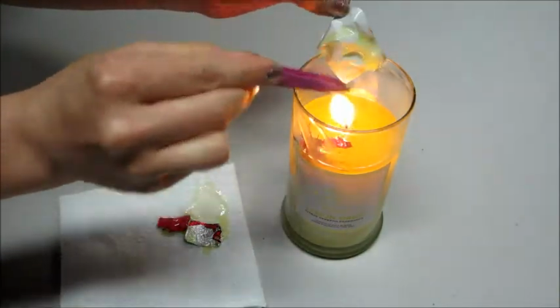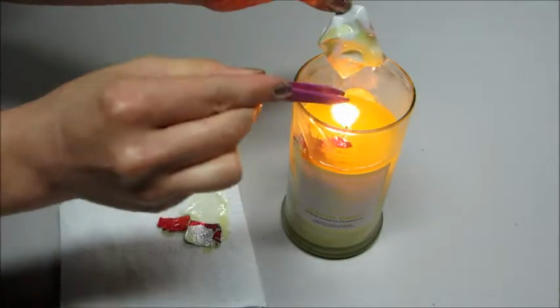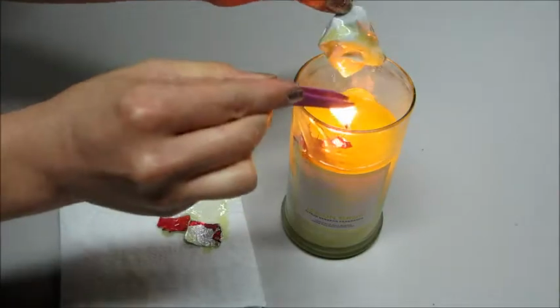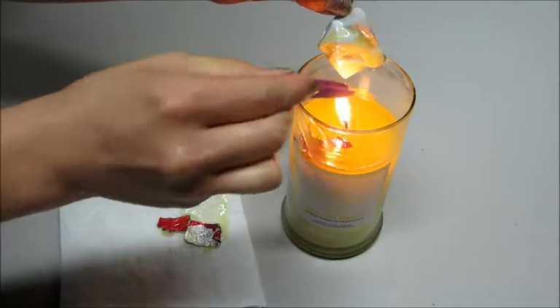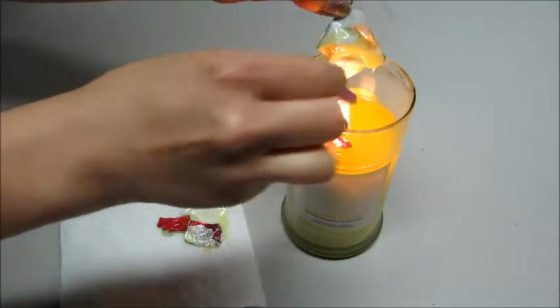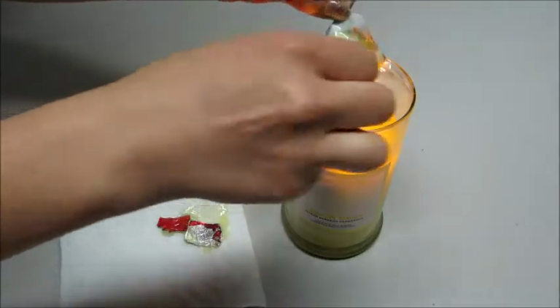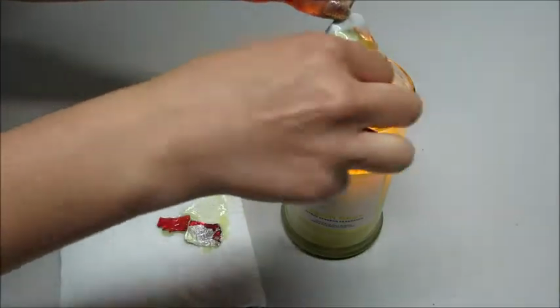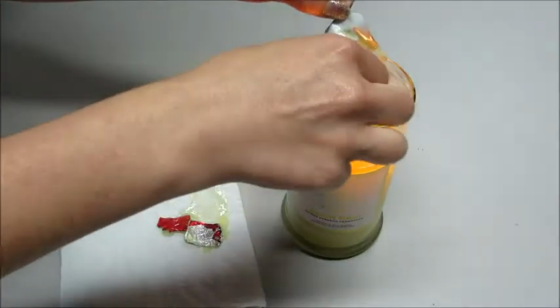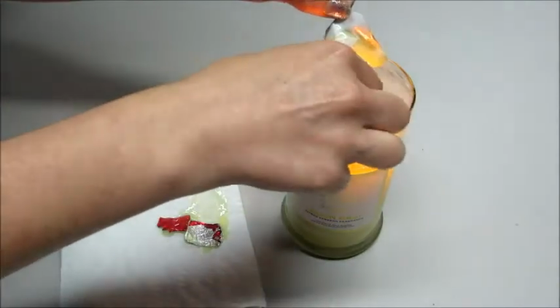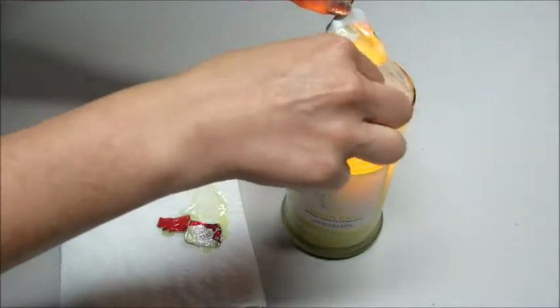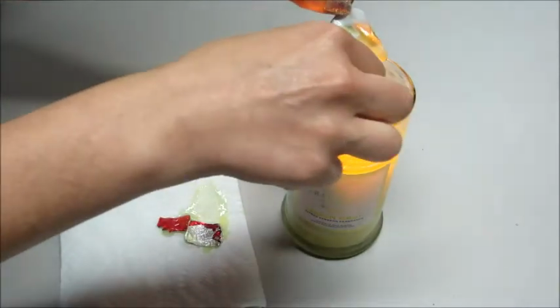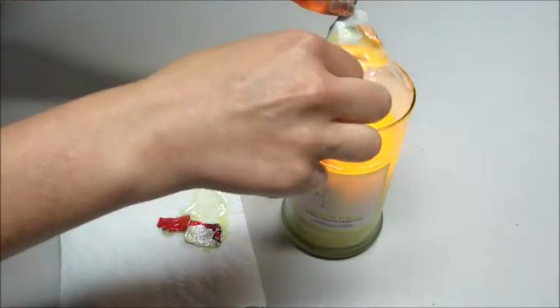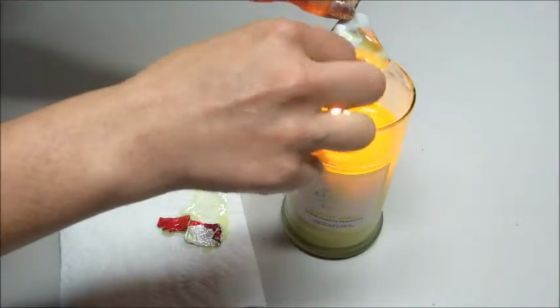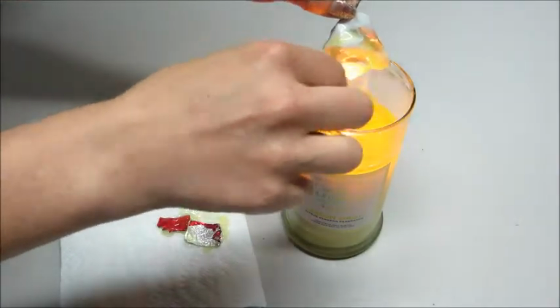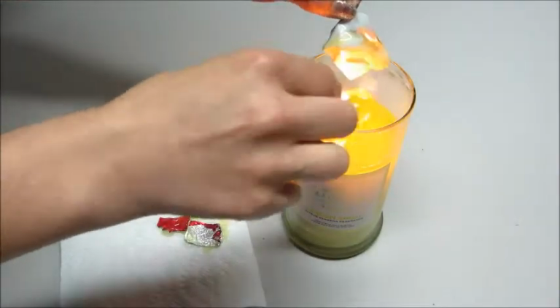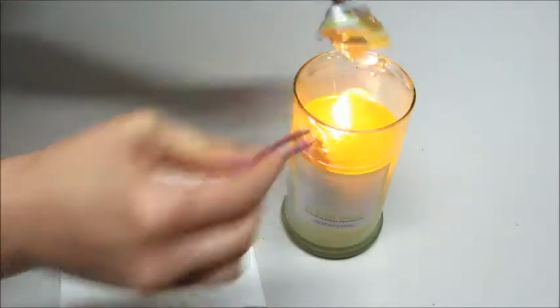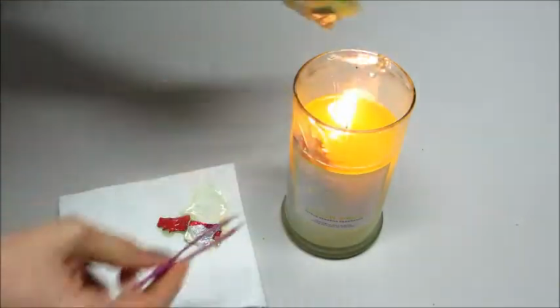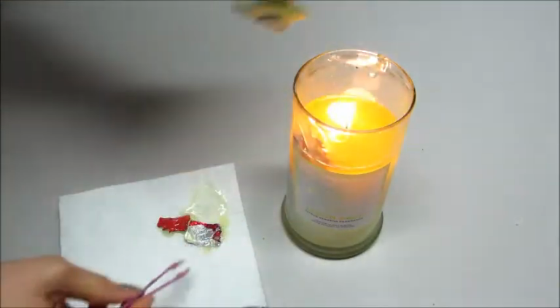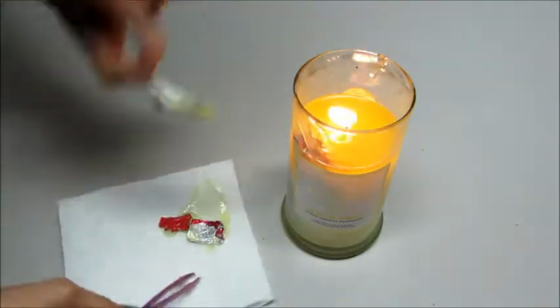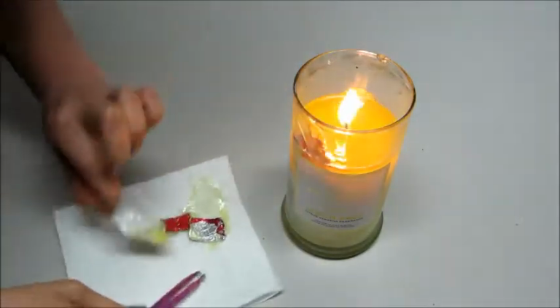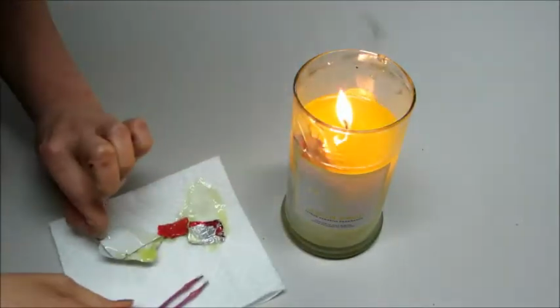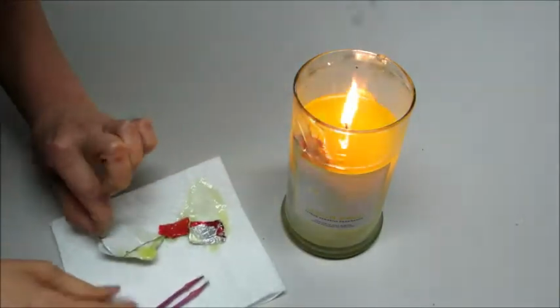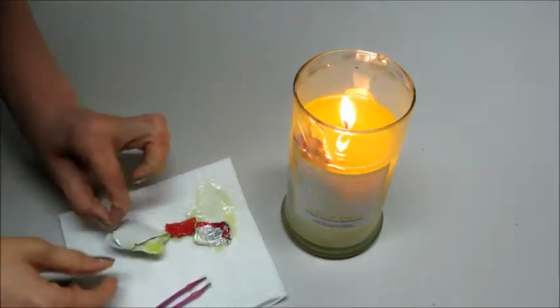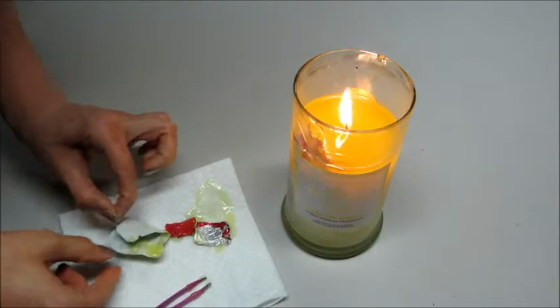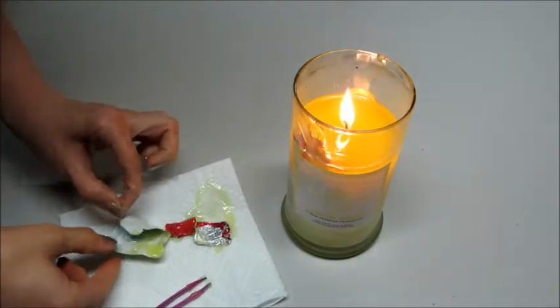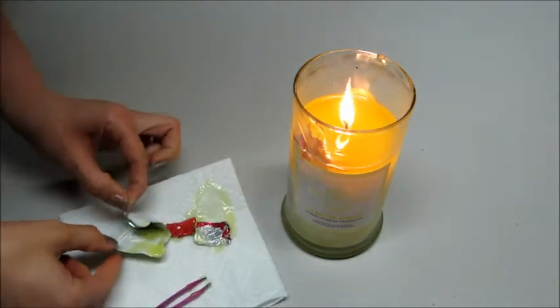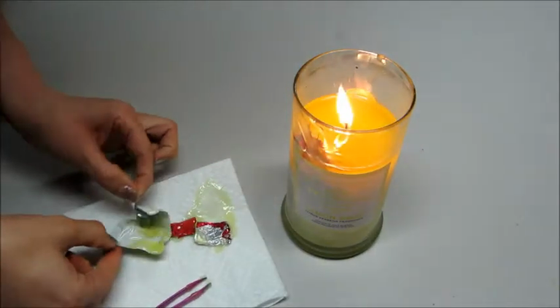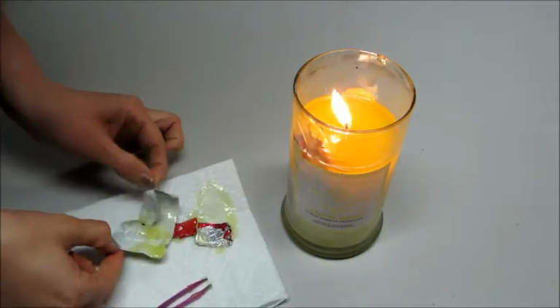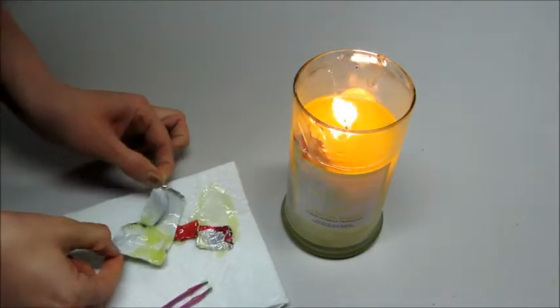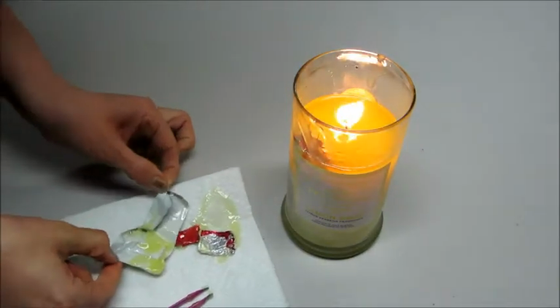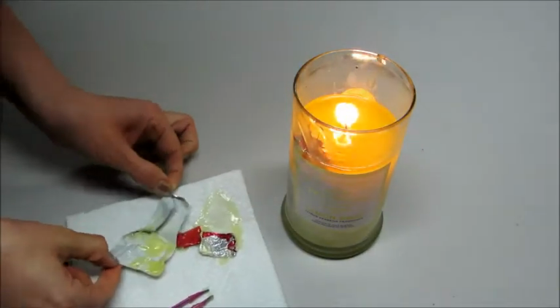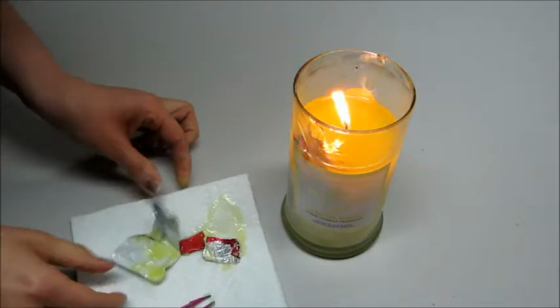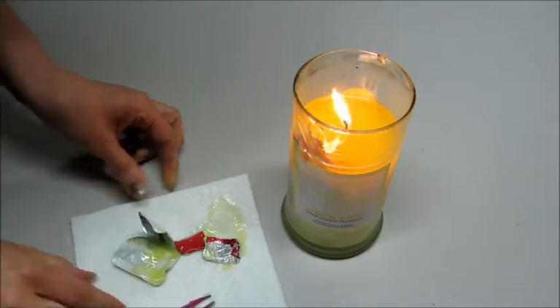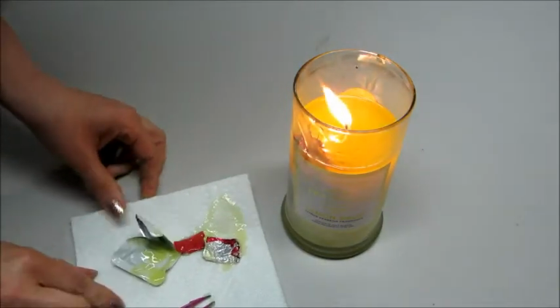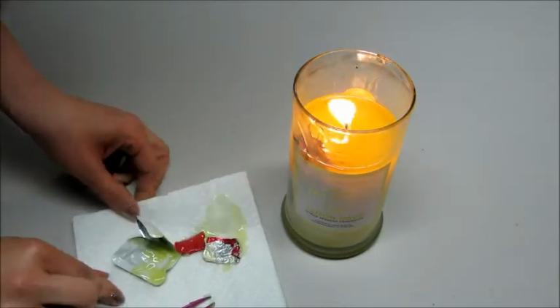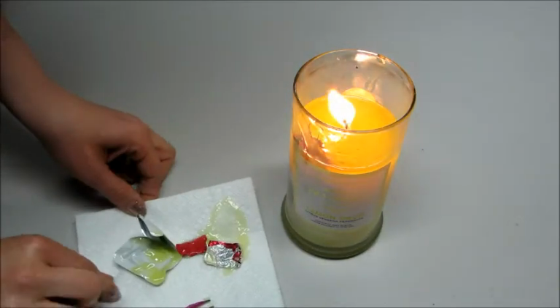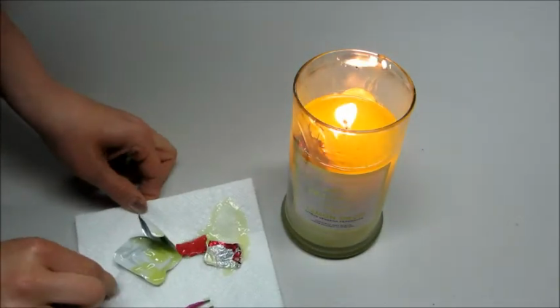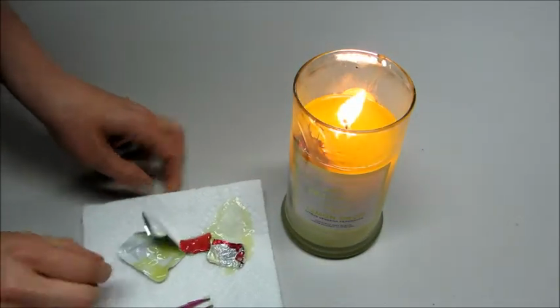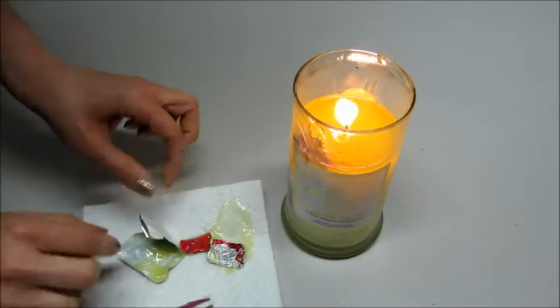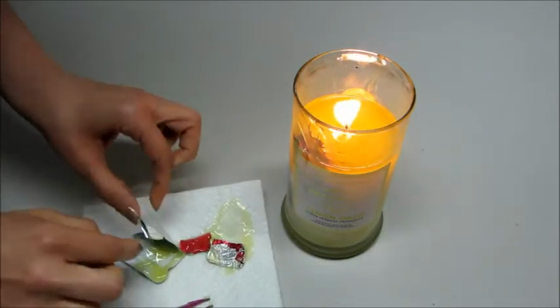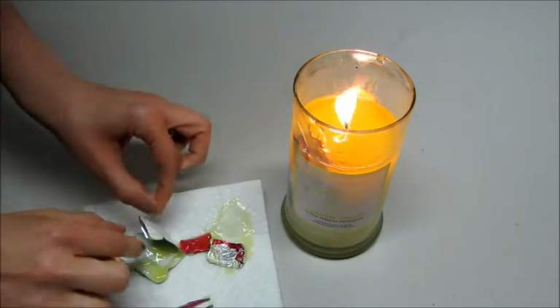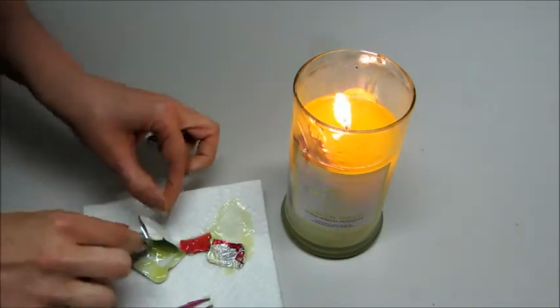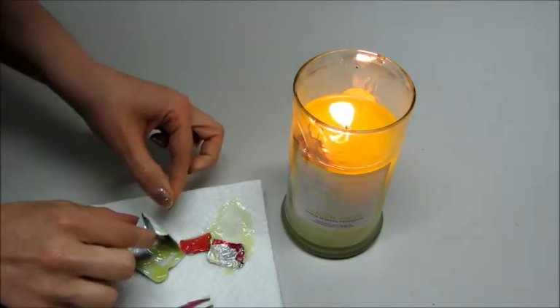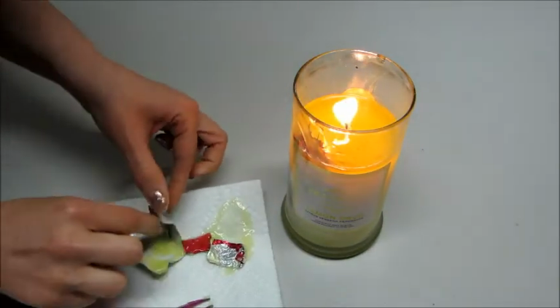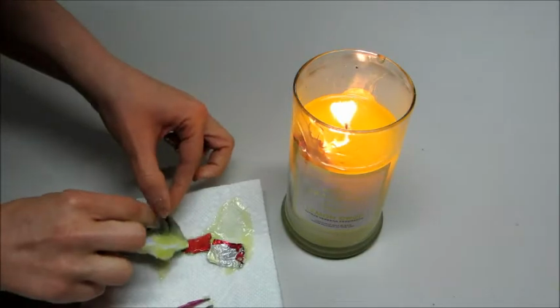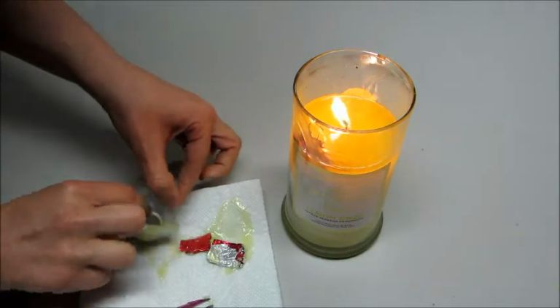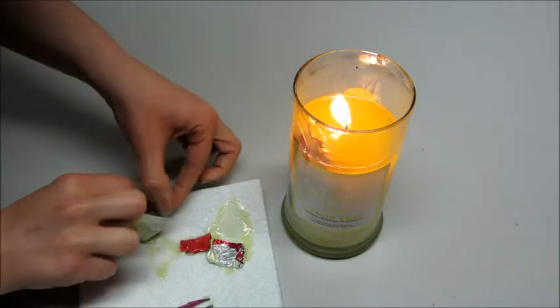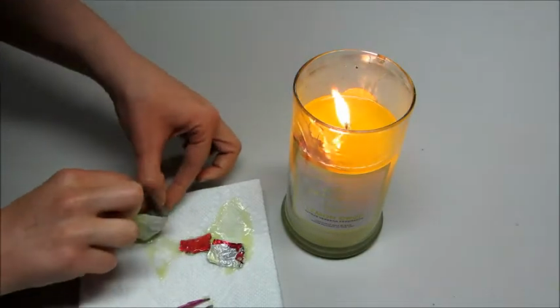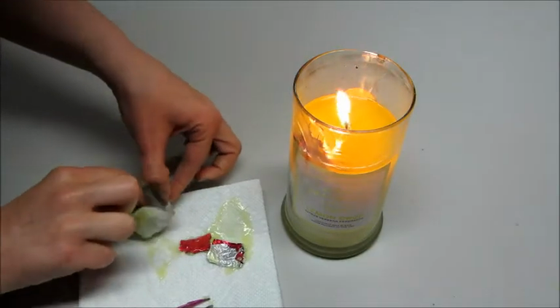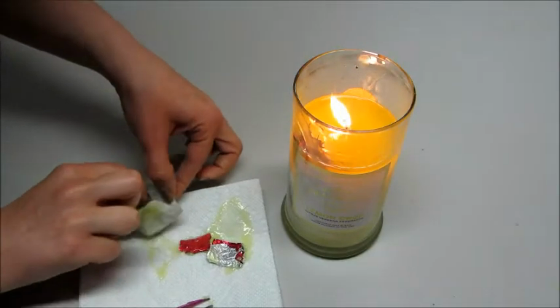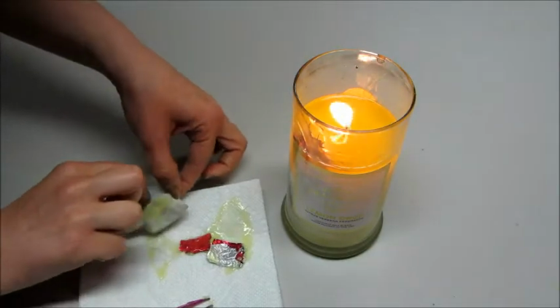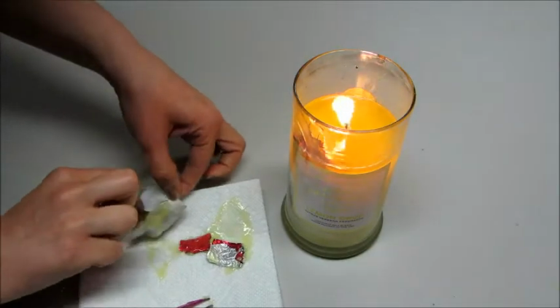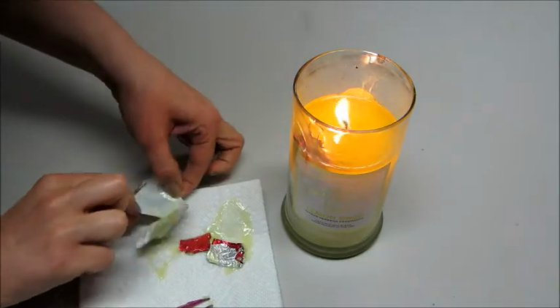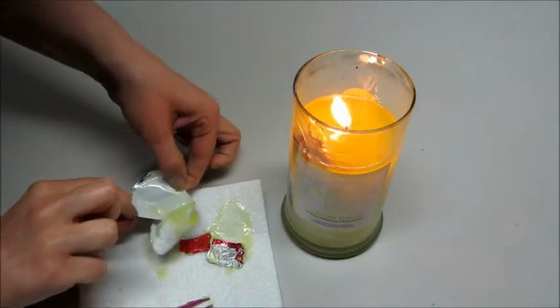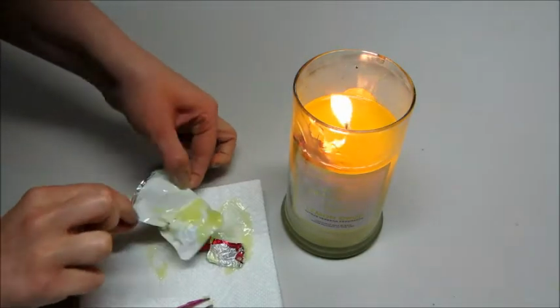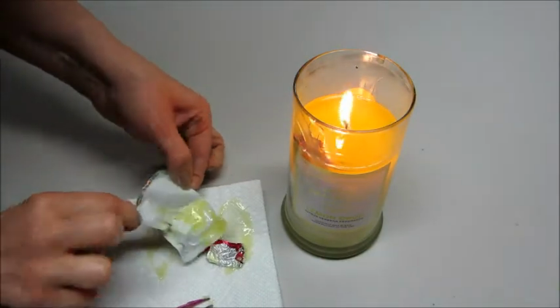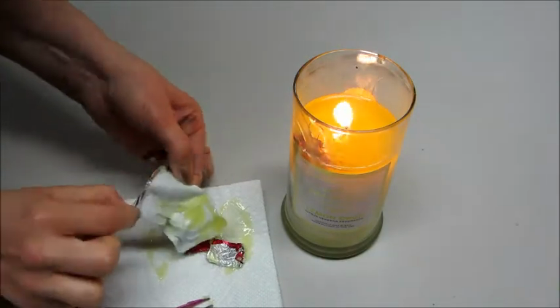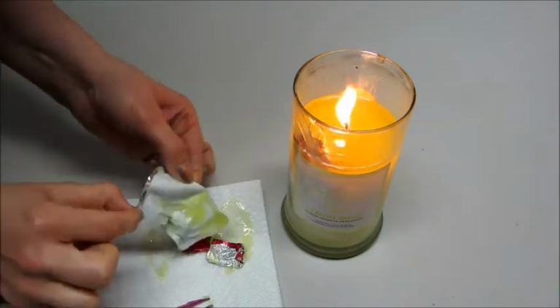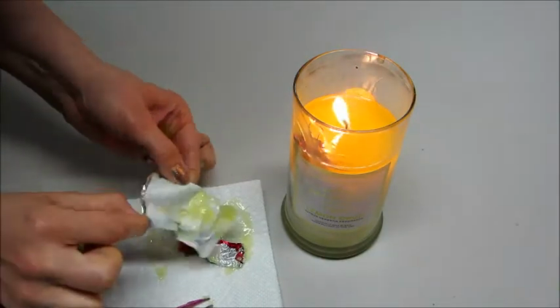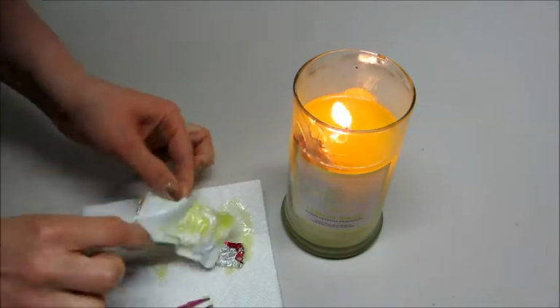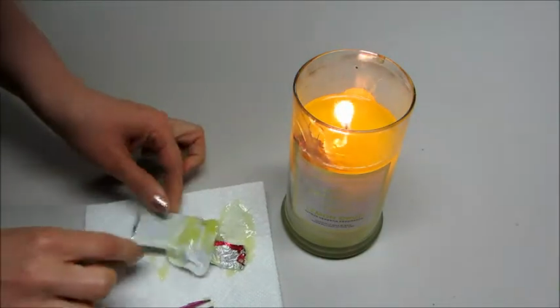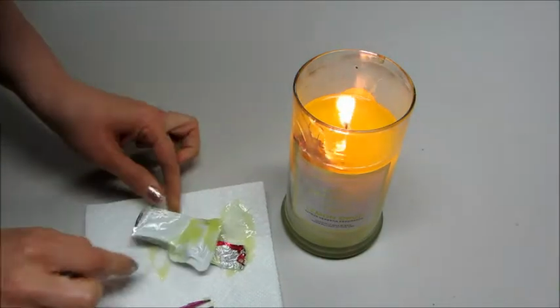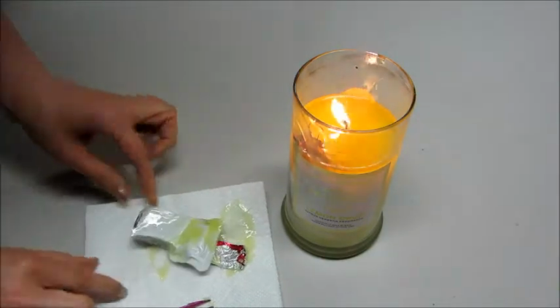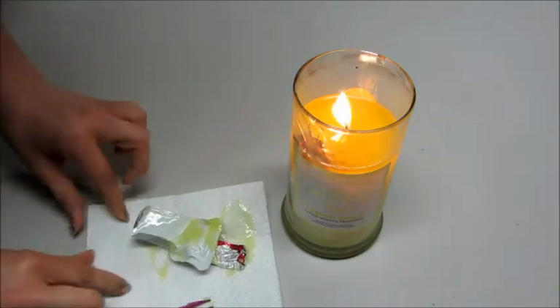This candle does smell amazing. It has a great scent throw. It's very strong, so I do highly recommend it if you're looking to try one of their candles.